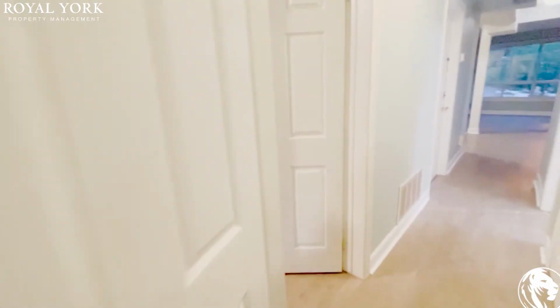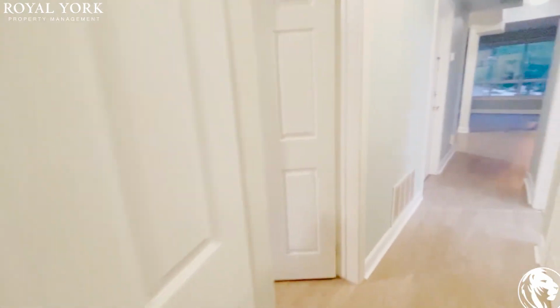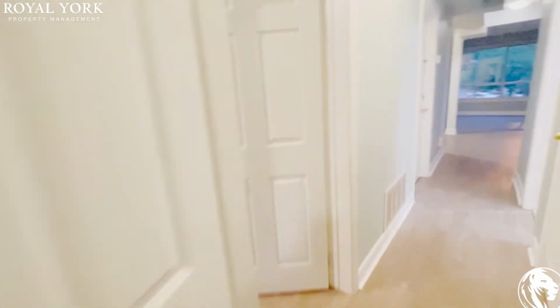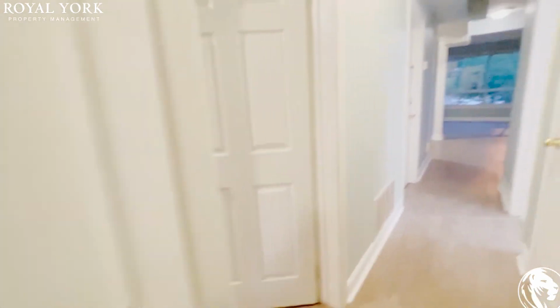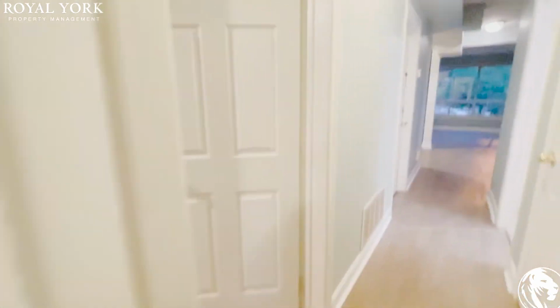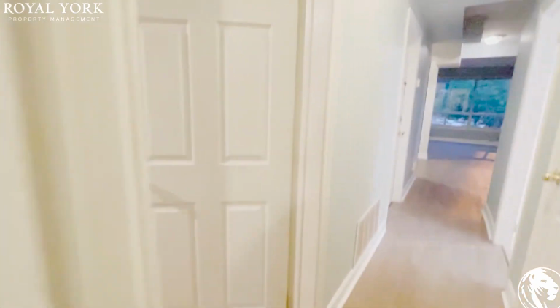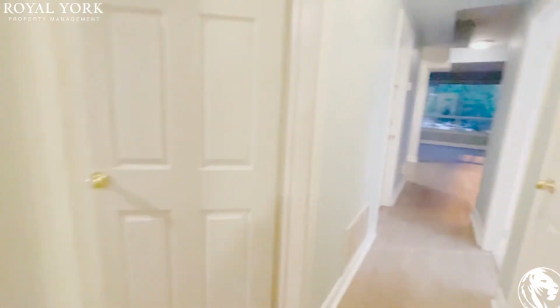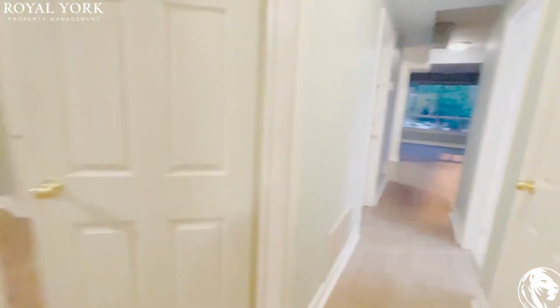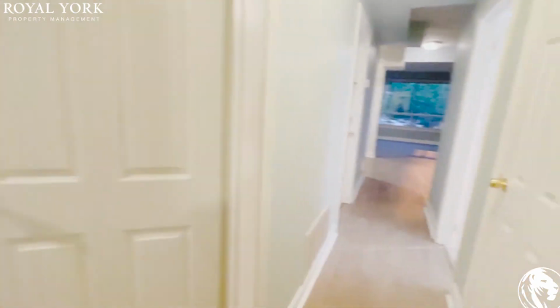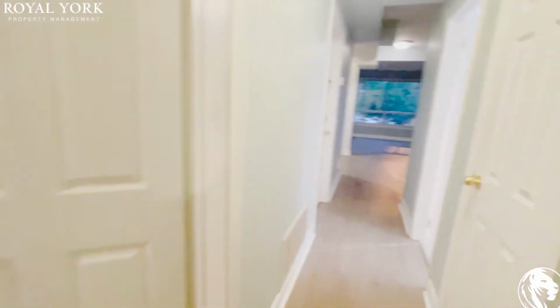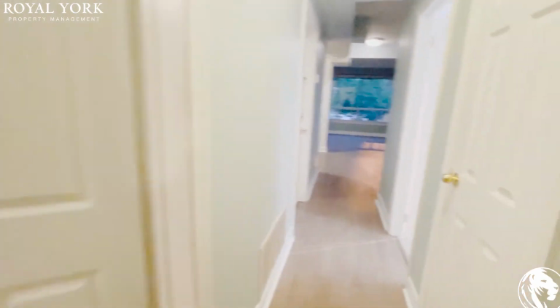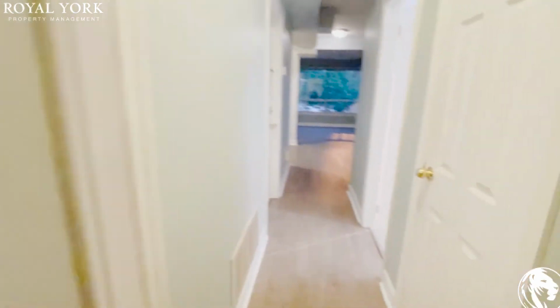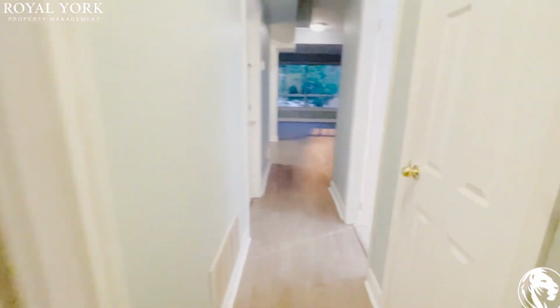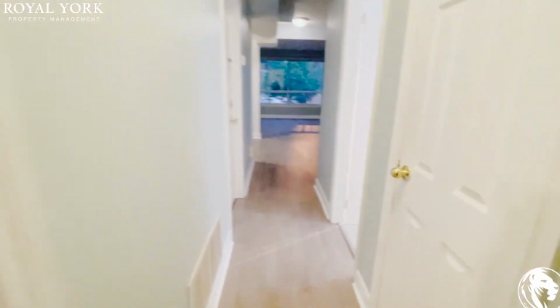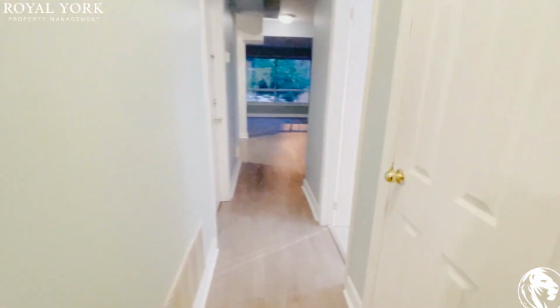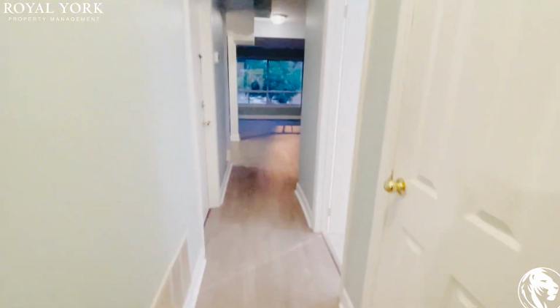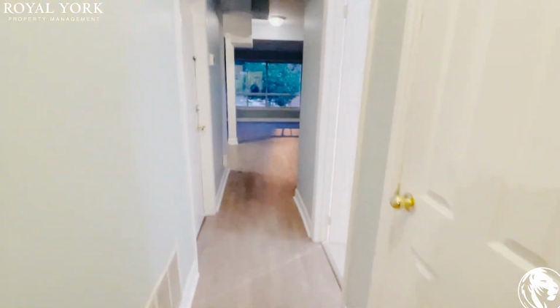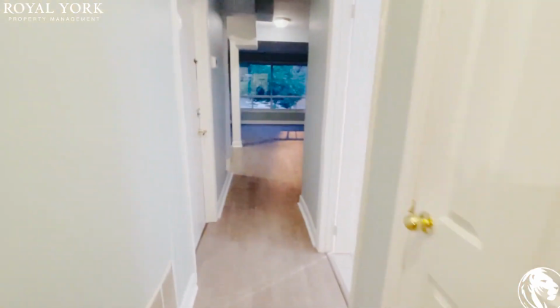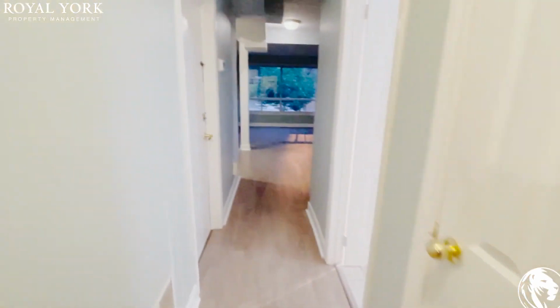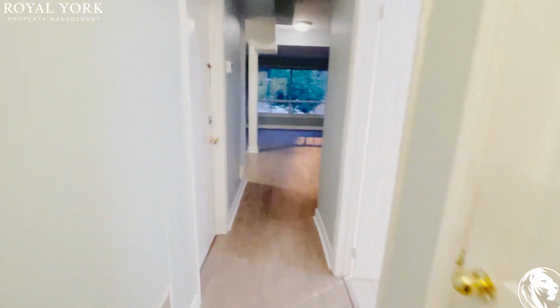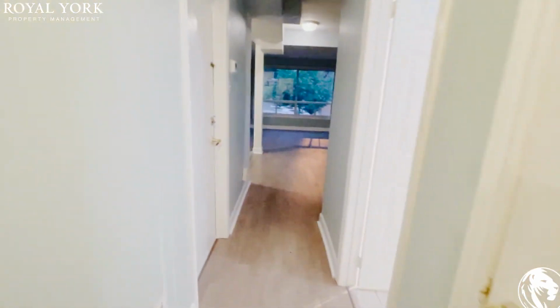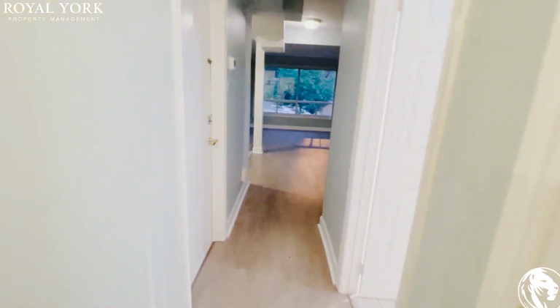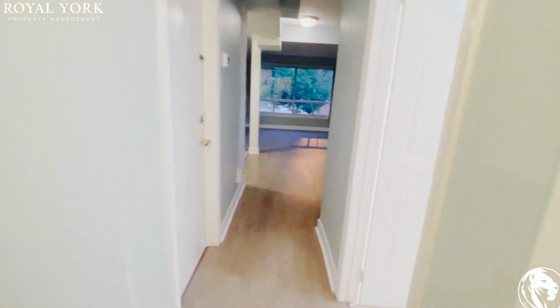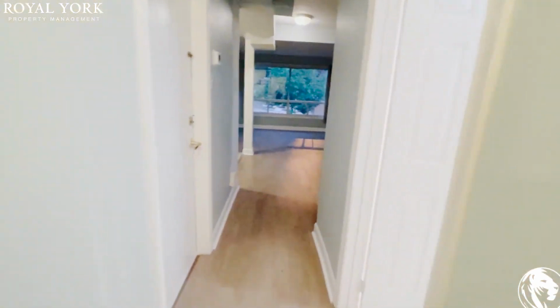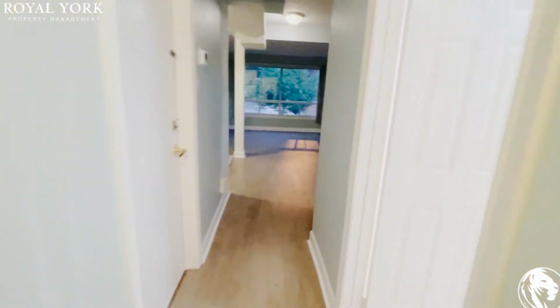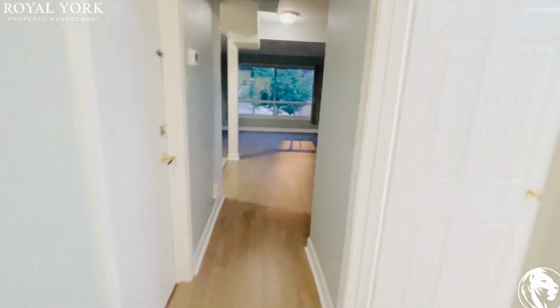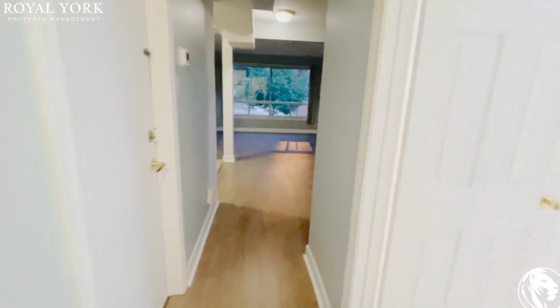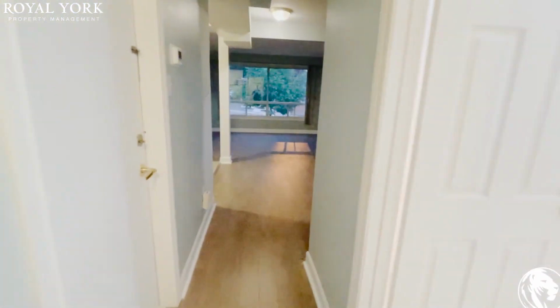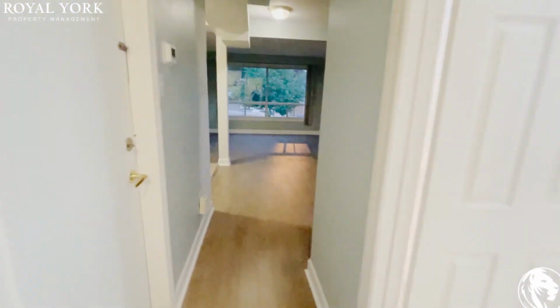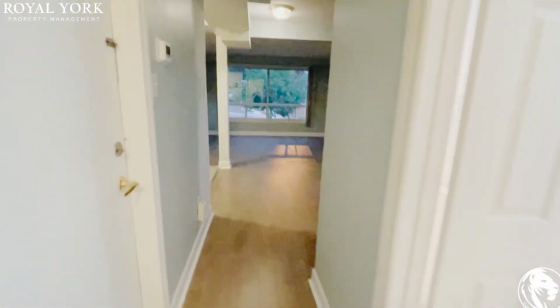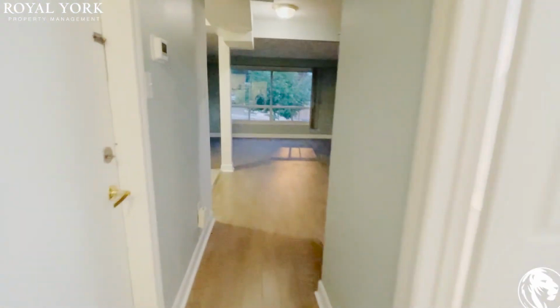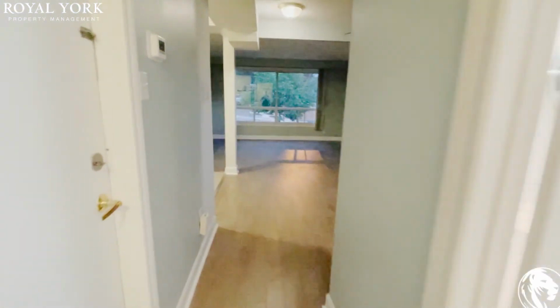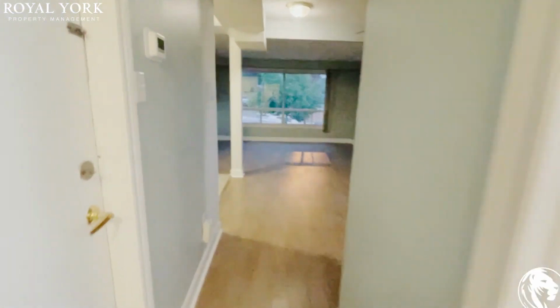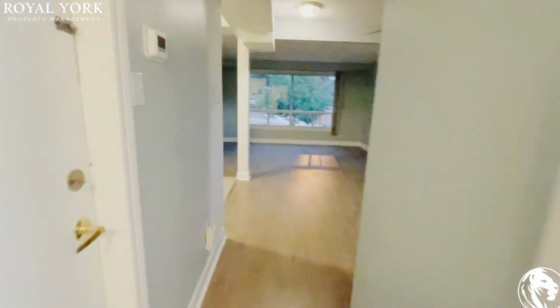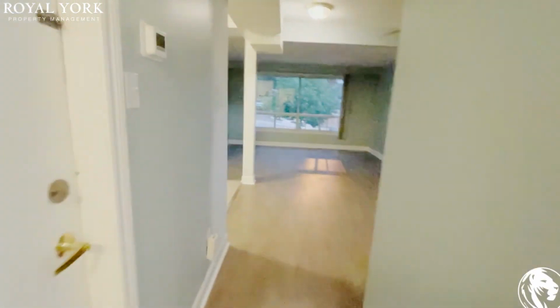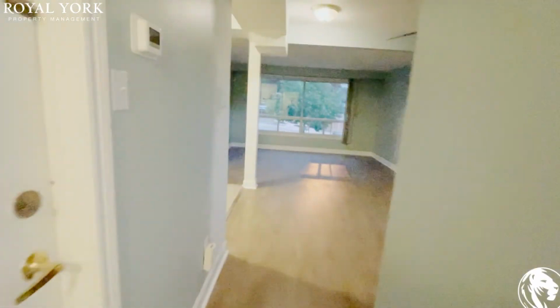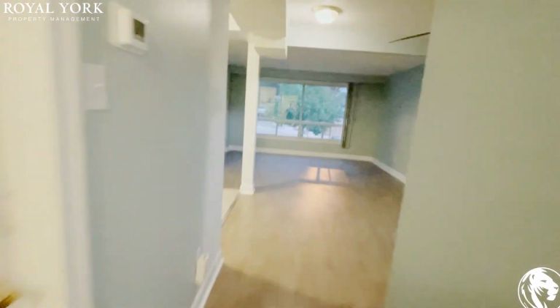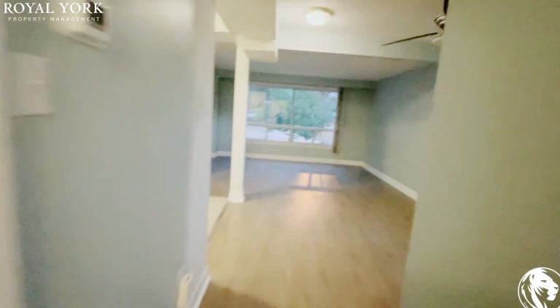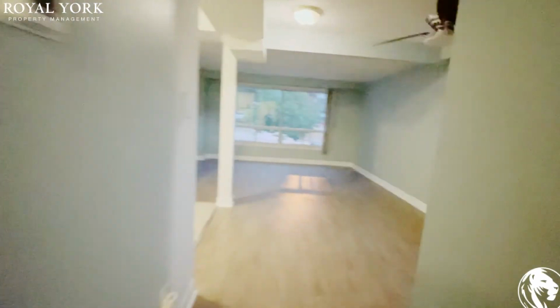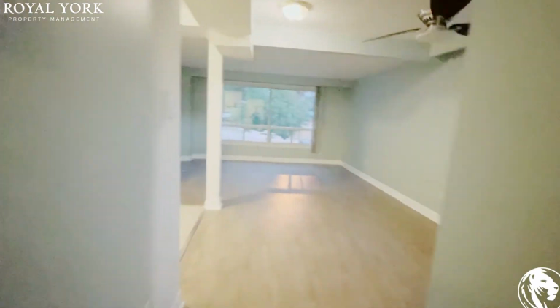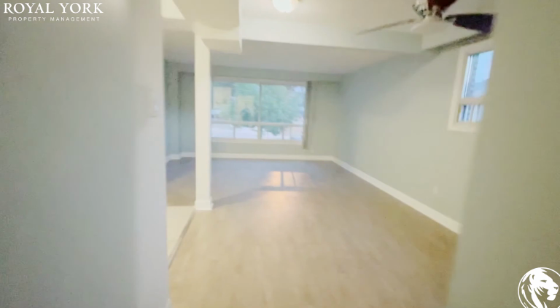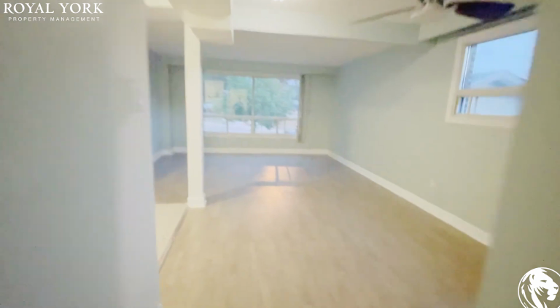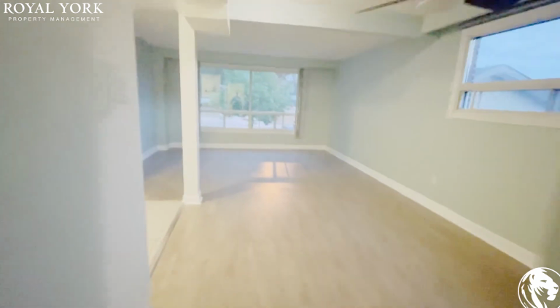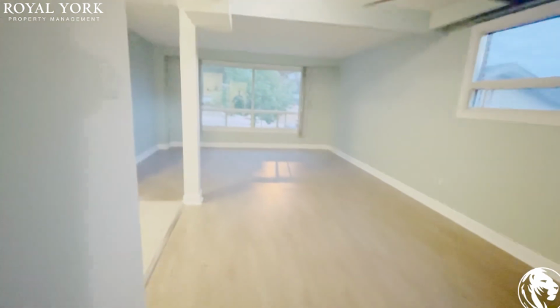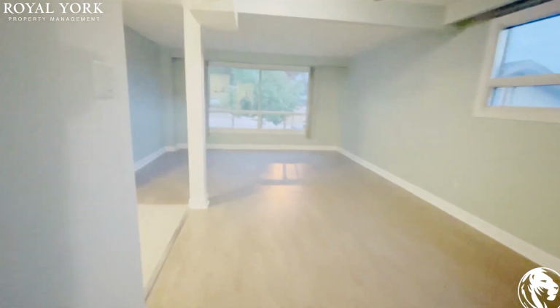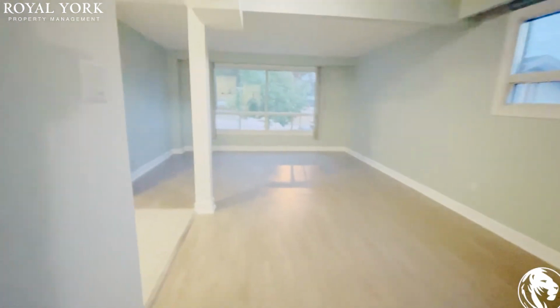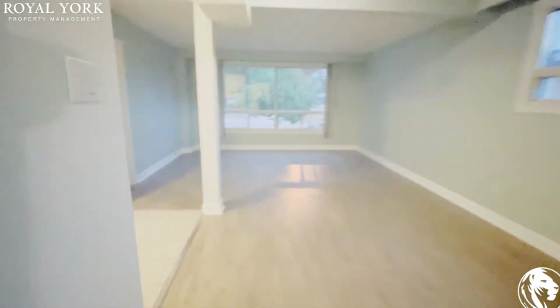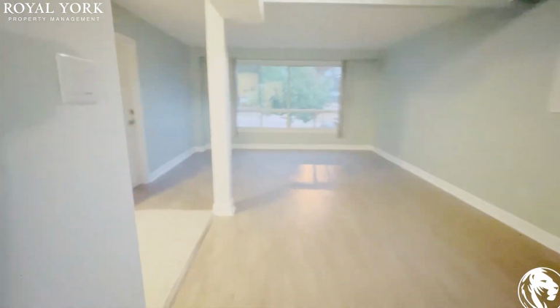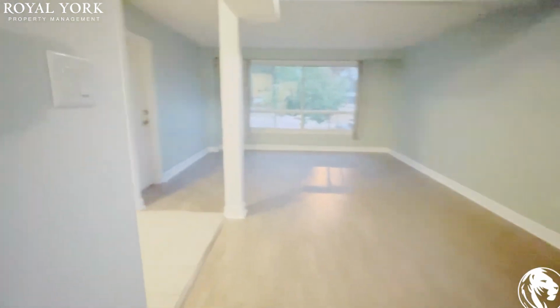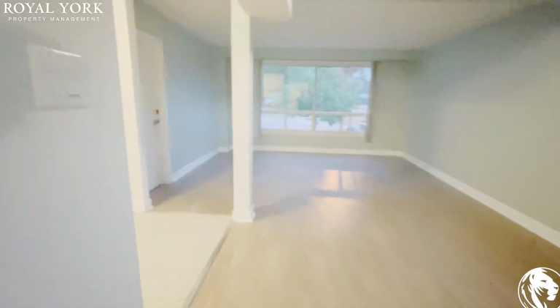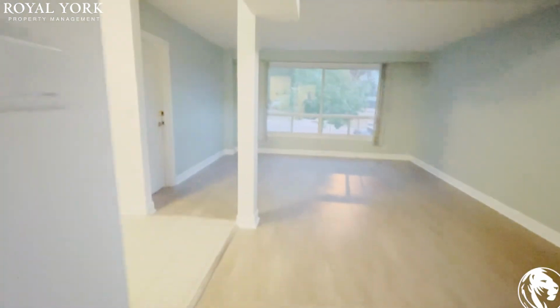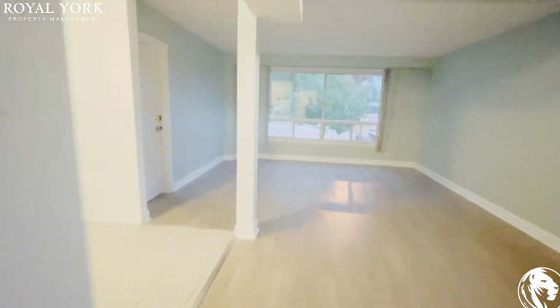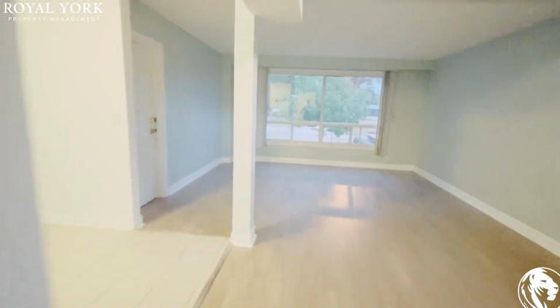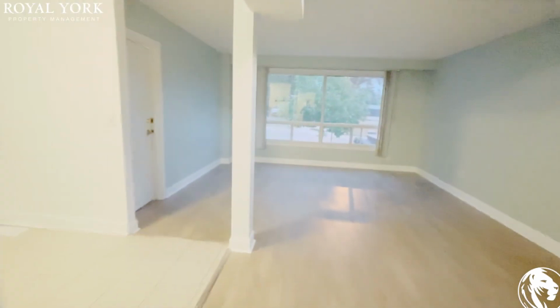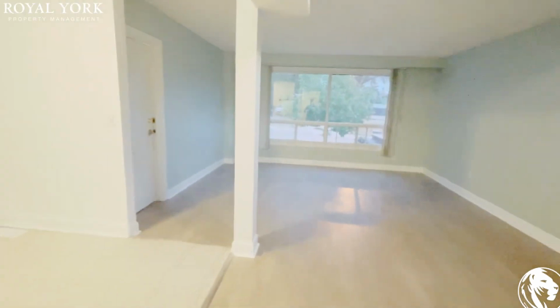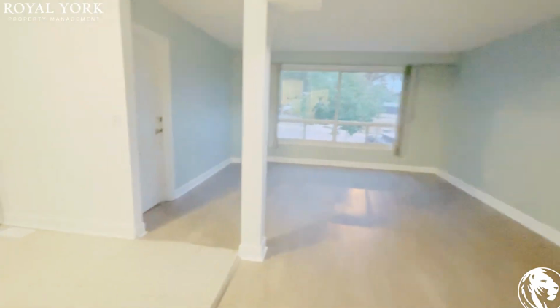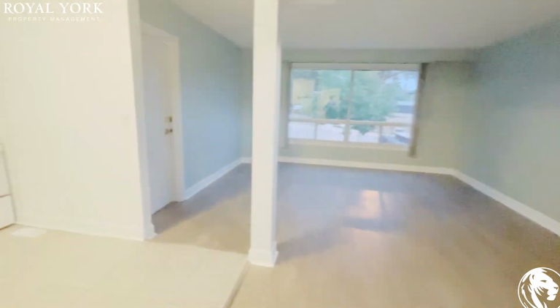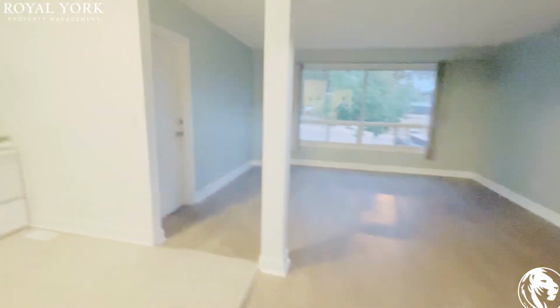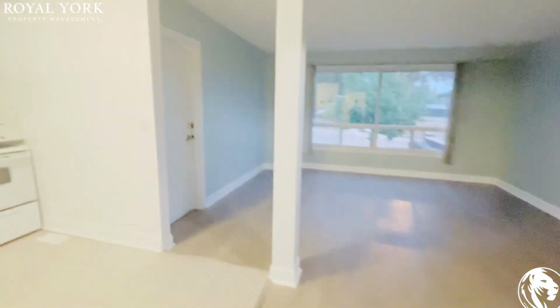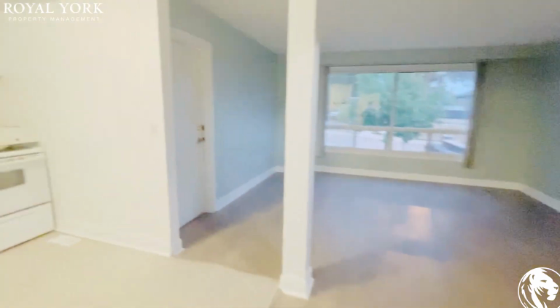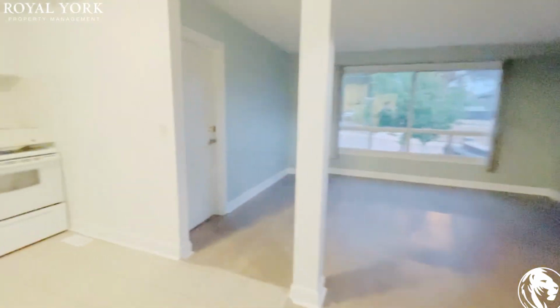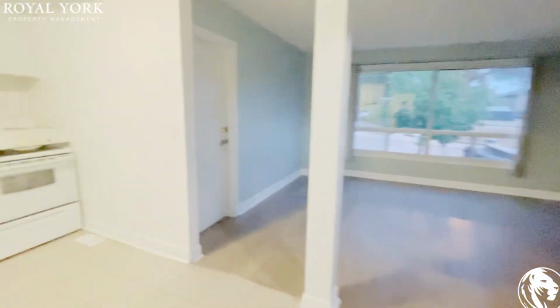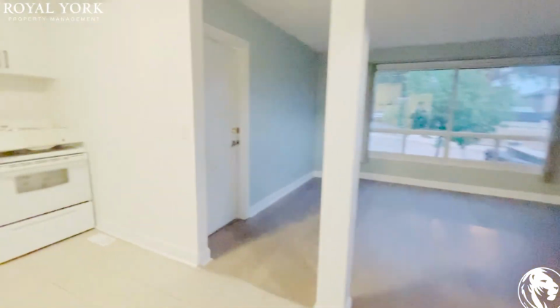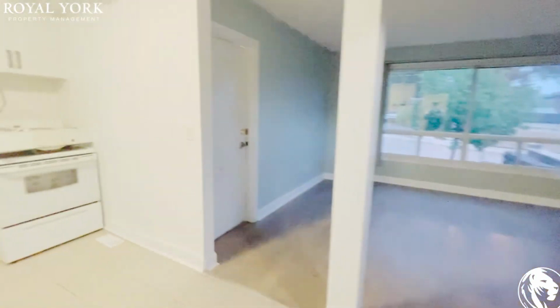If you're interested in renting this property, please contact Royal York Property Management and we'll be happy to assist you.